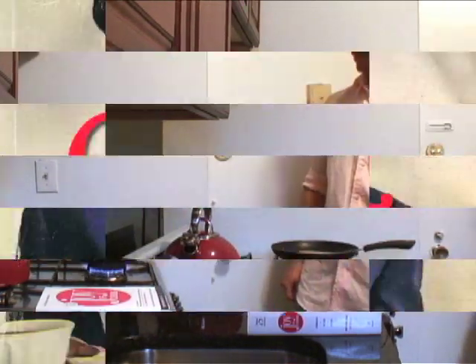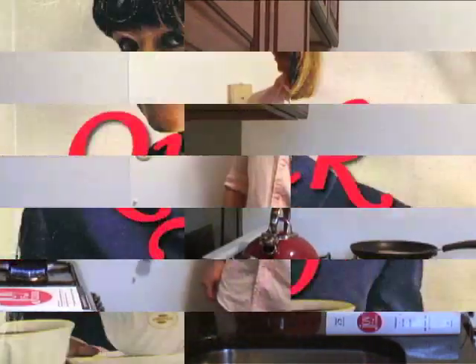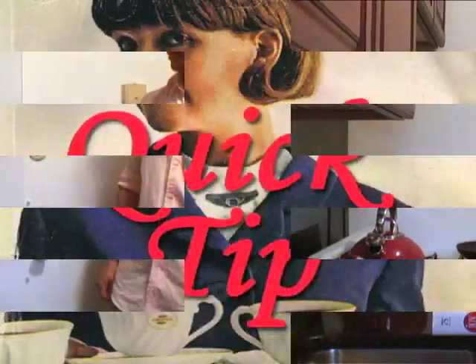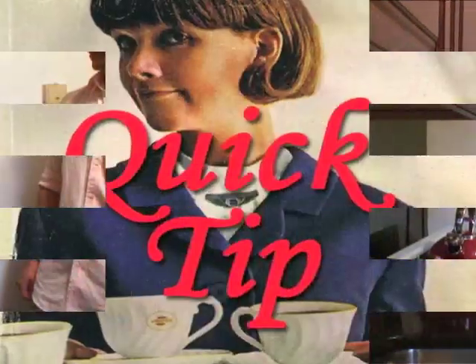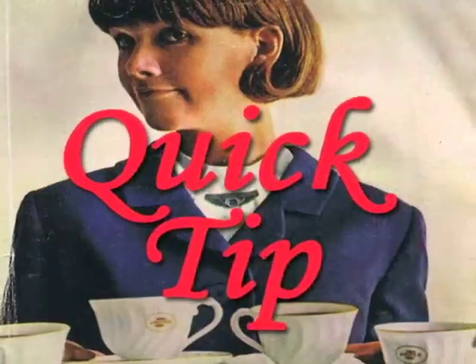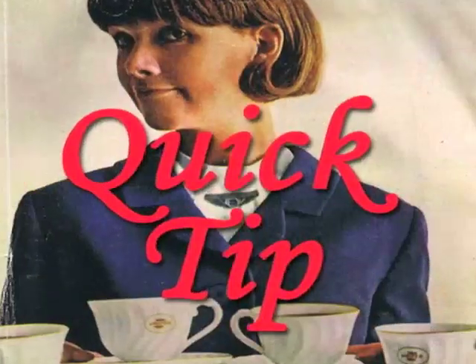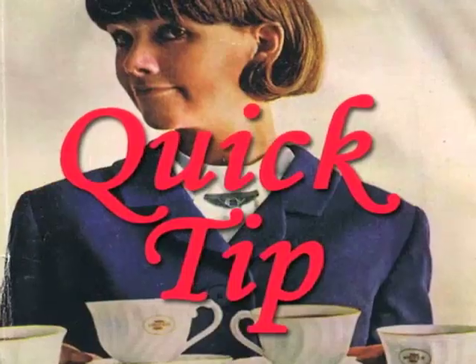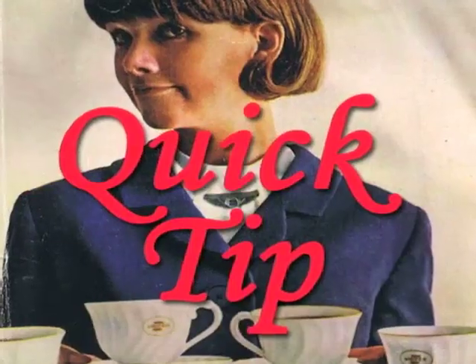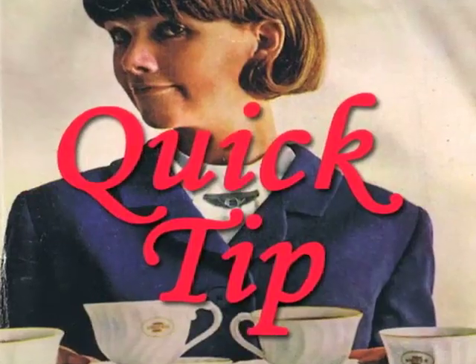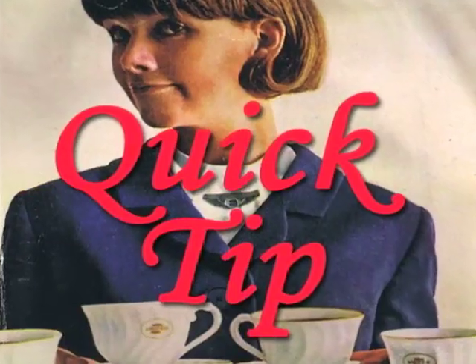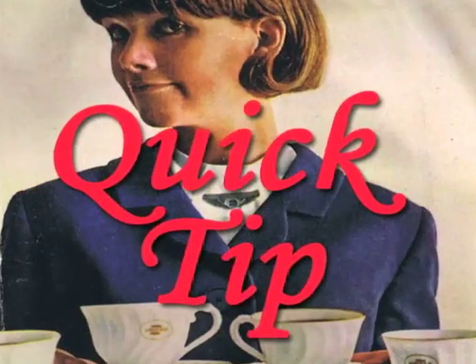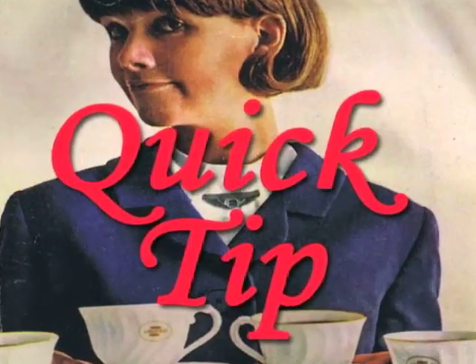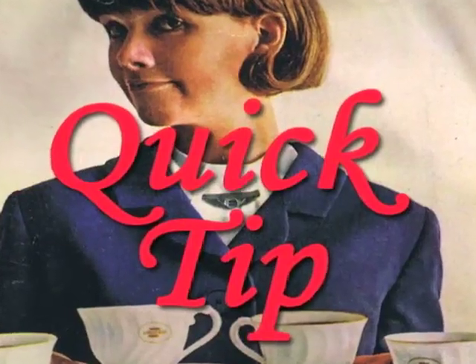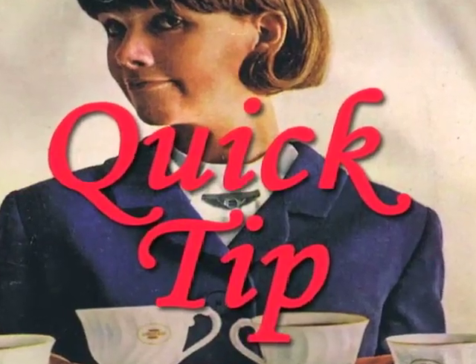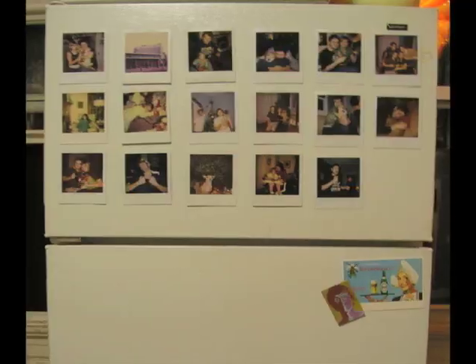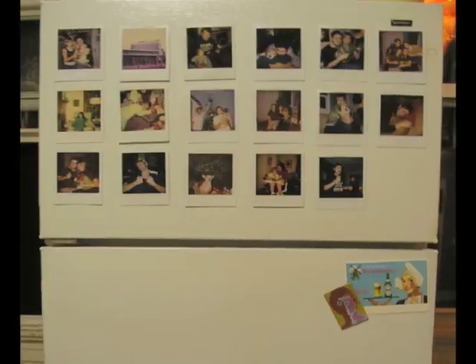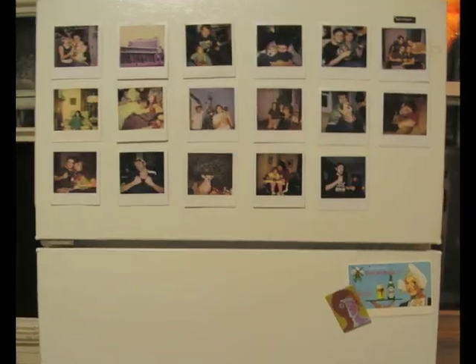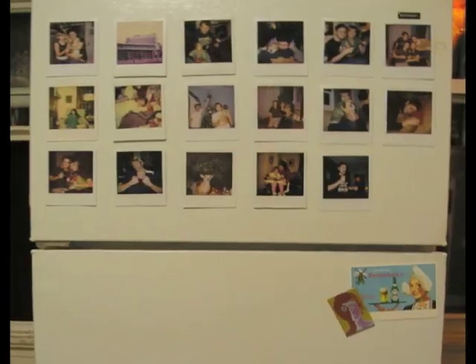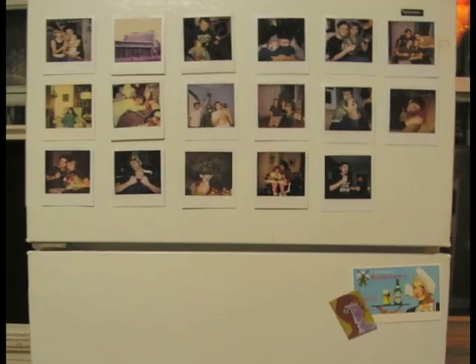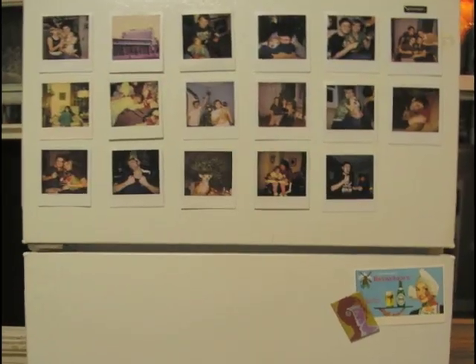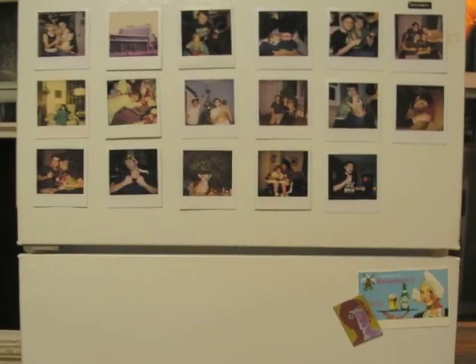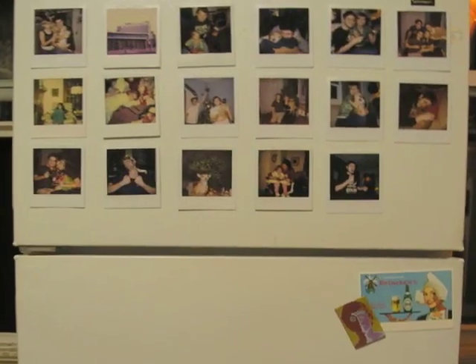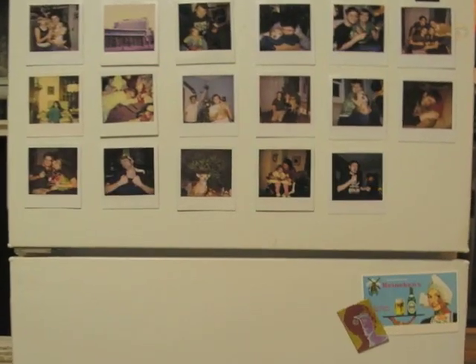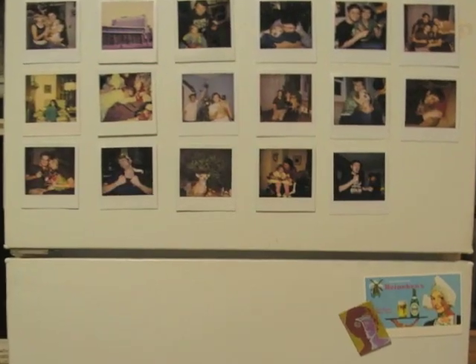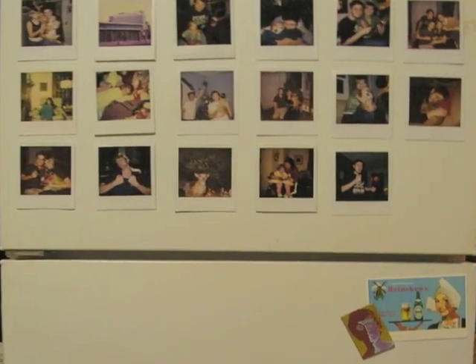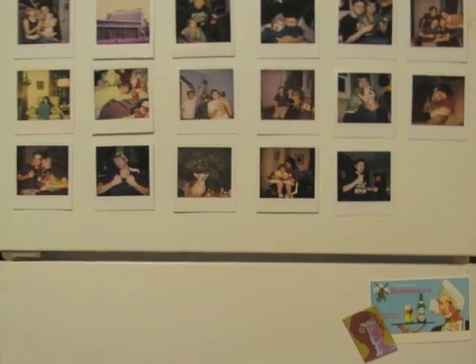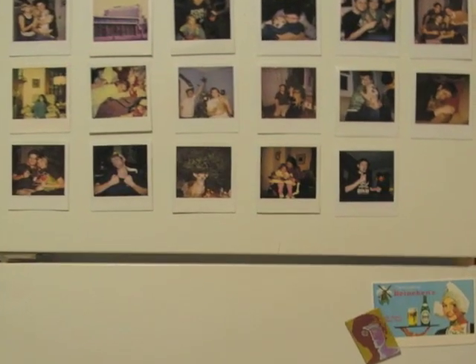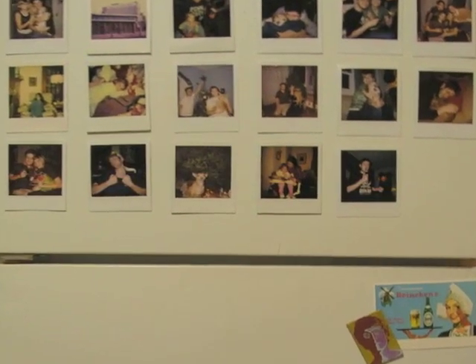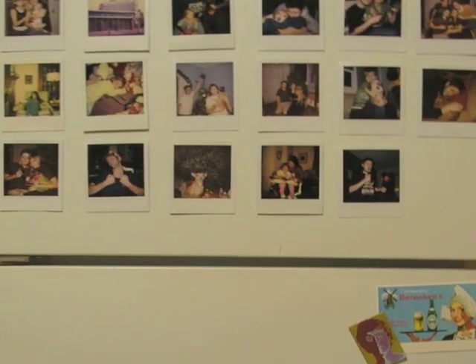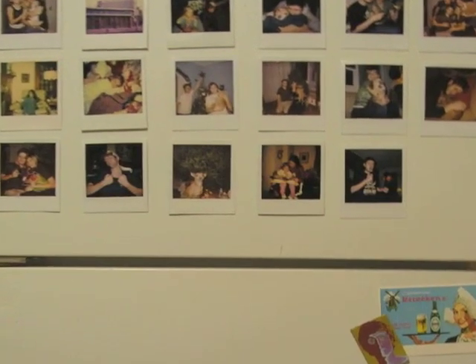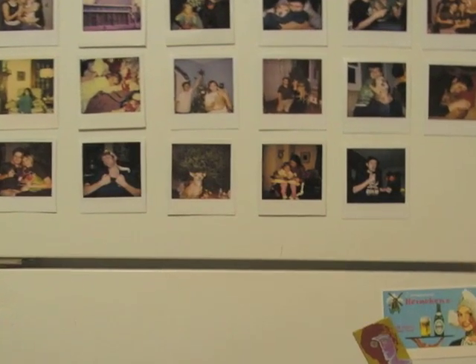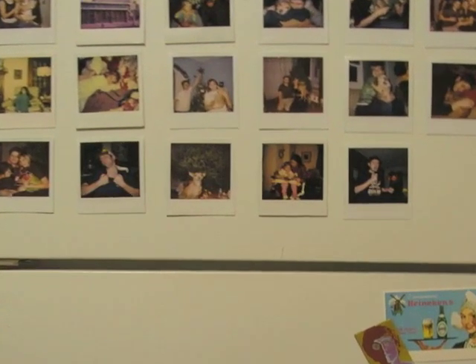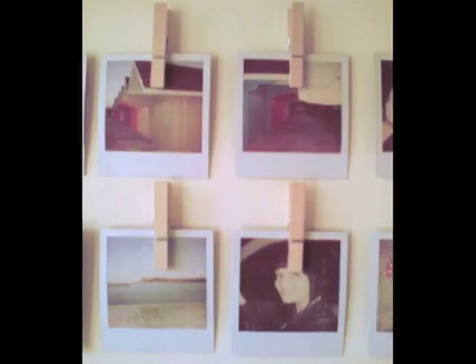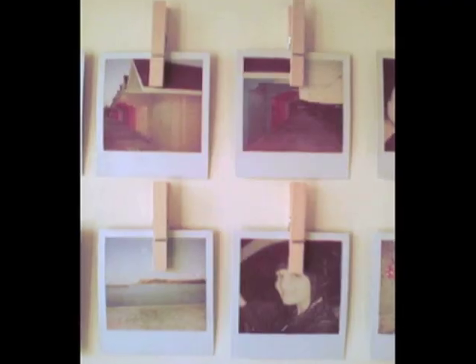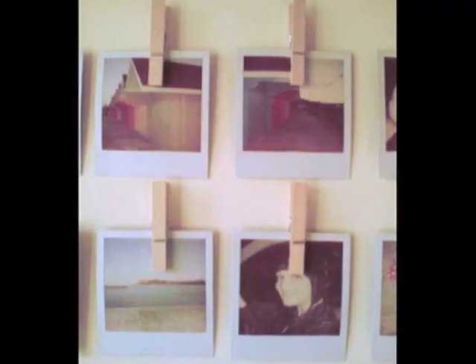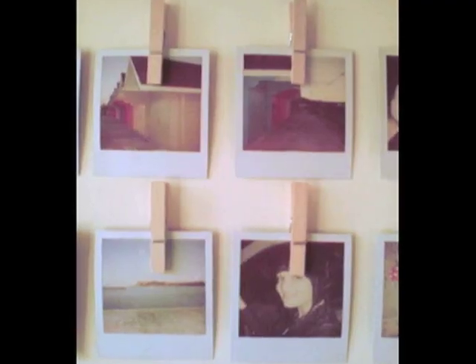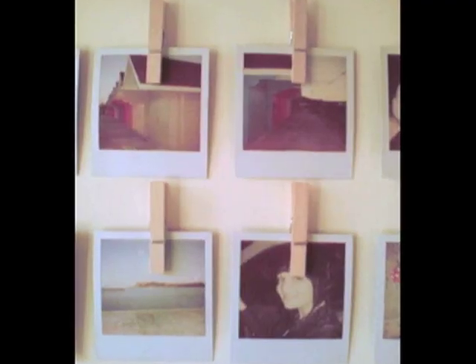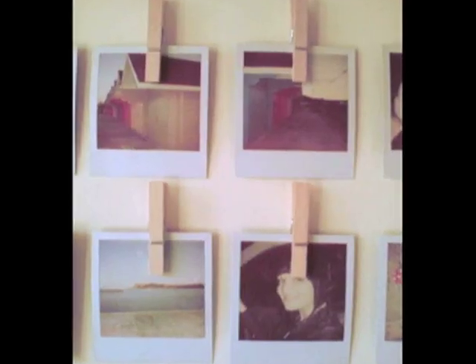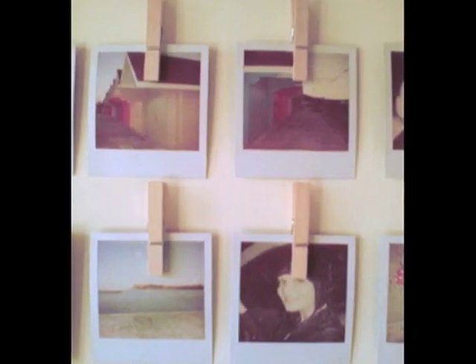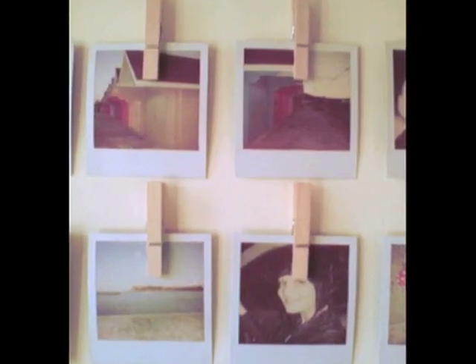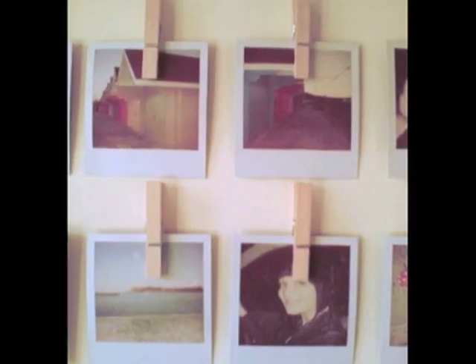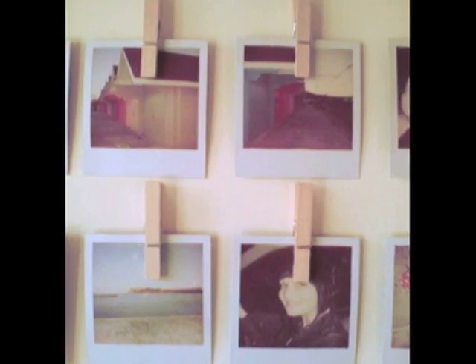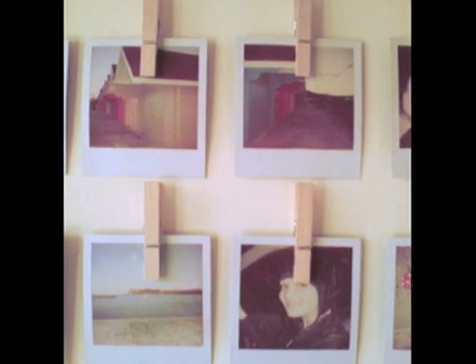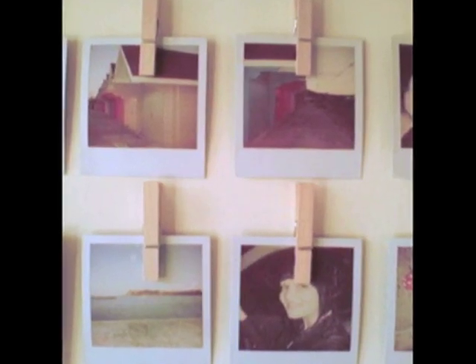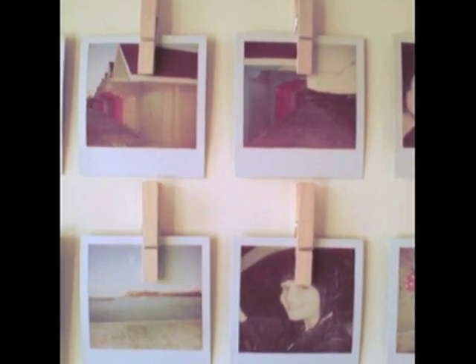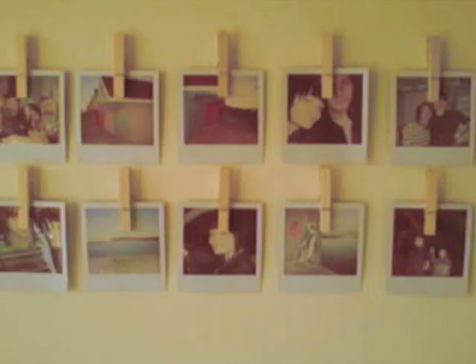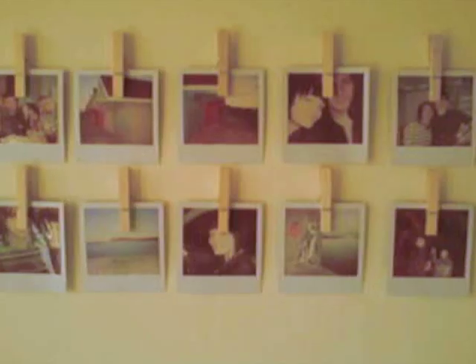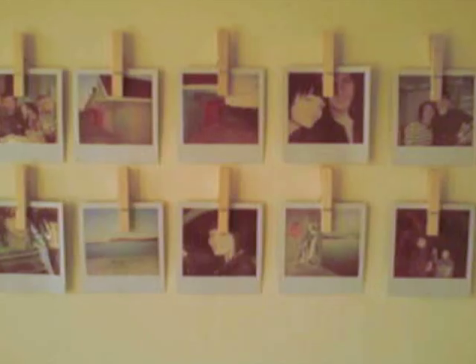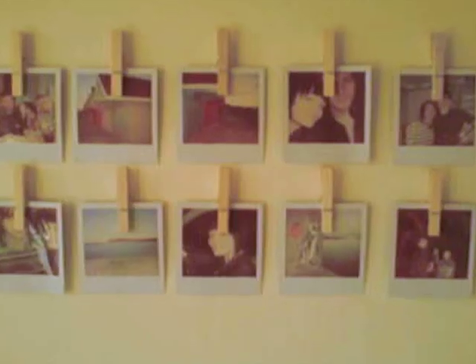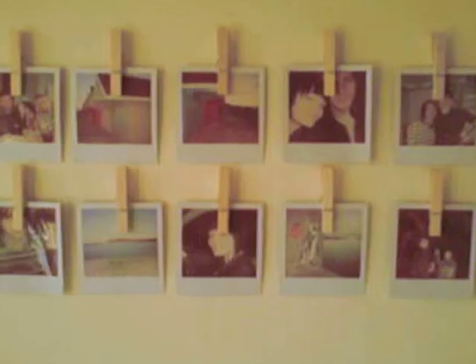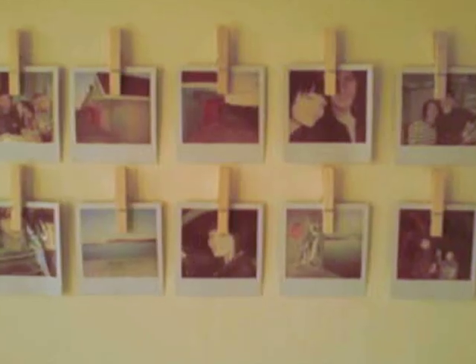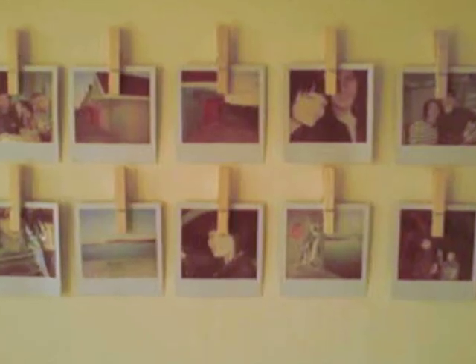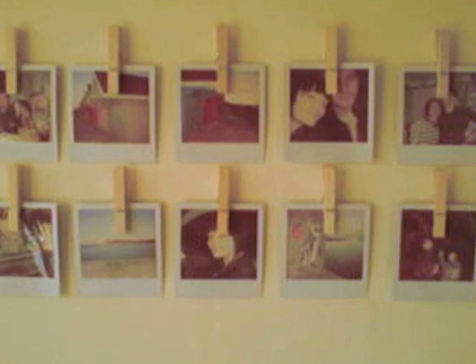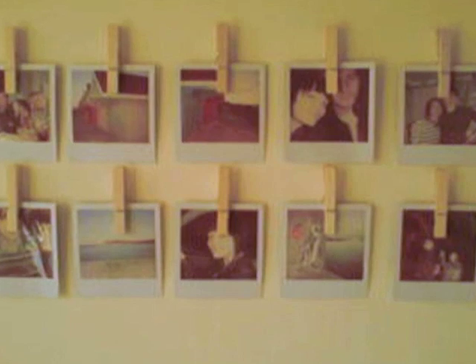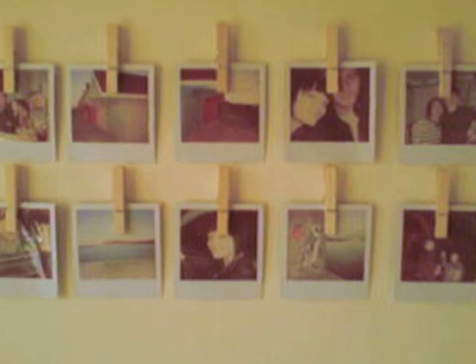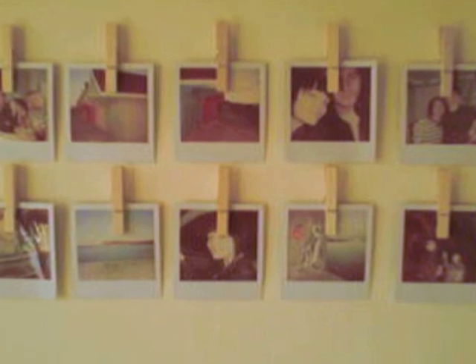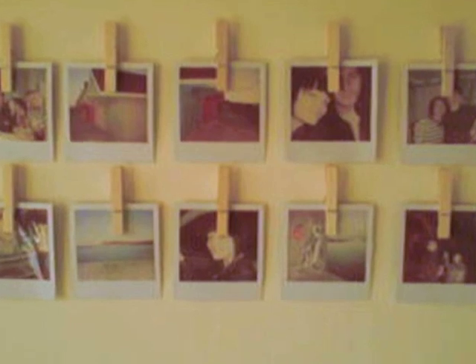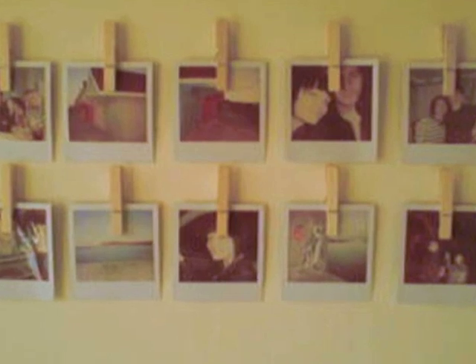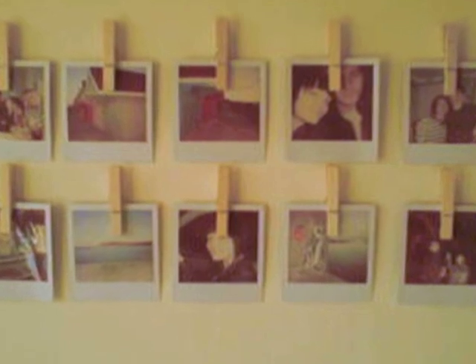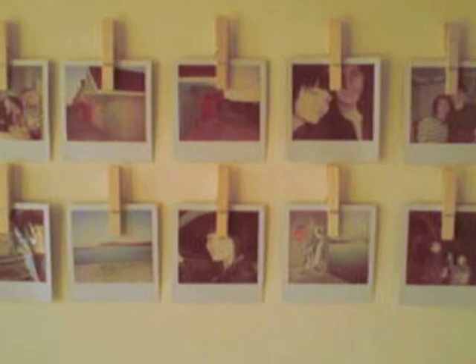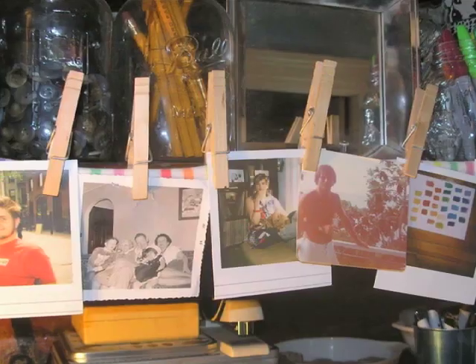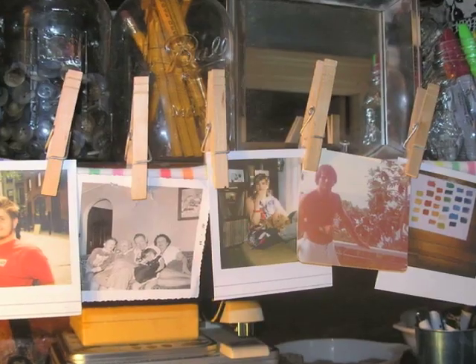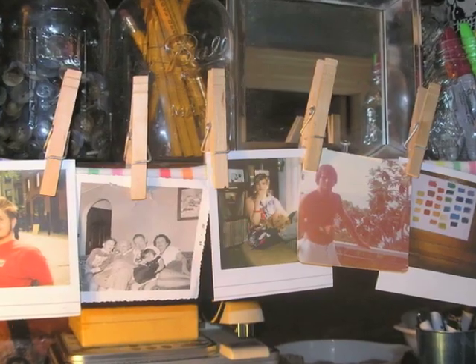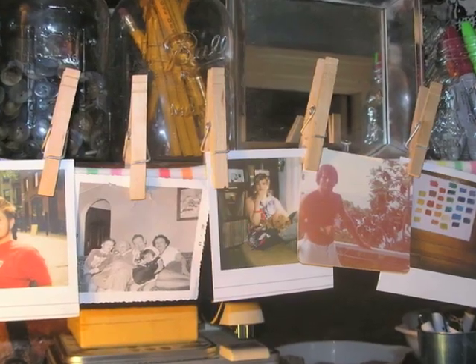This week's quick tip: display your Polaroid pictures in a grid pattern on your fridge, or hang them up with old clothespins like forum member Mishaibop.